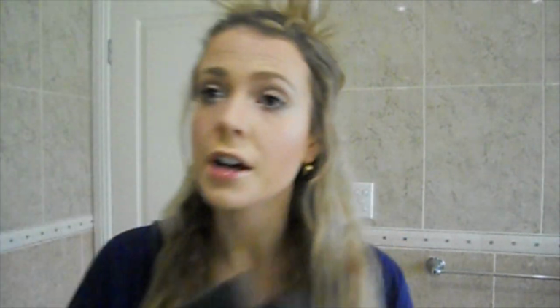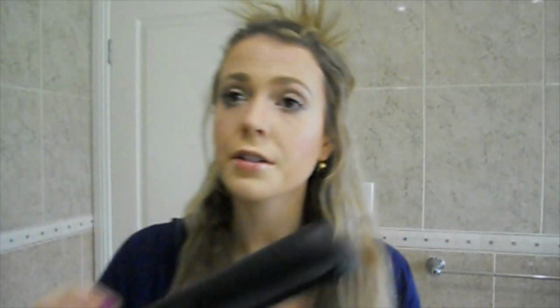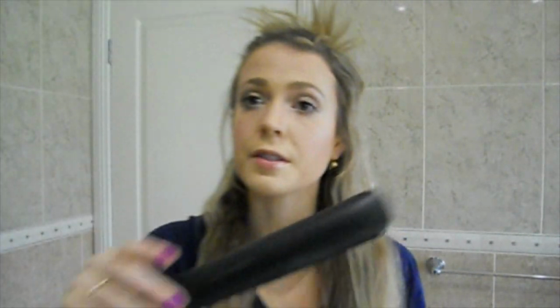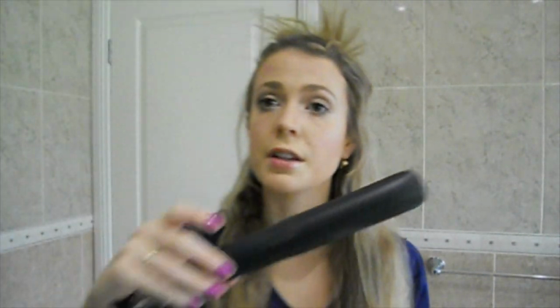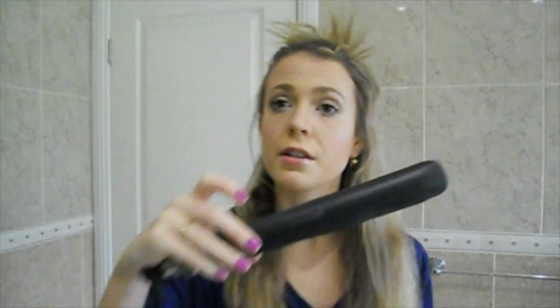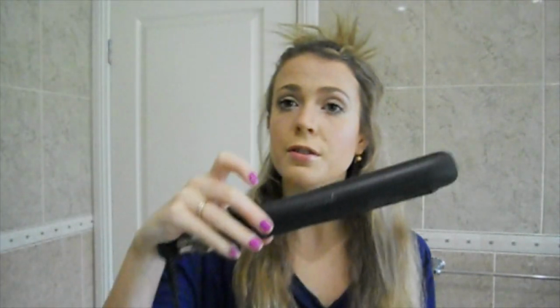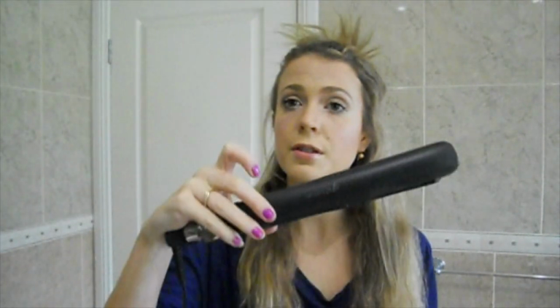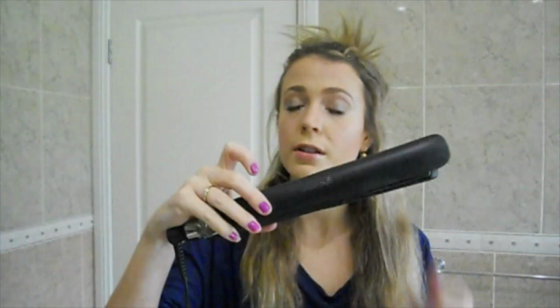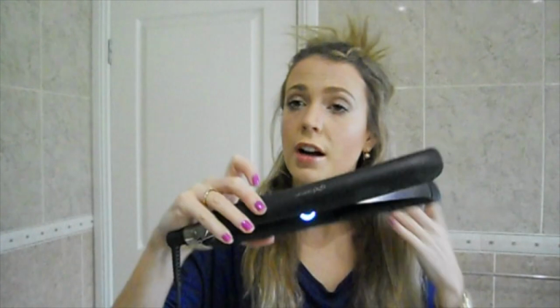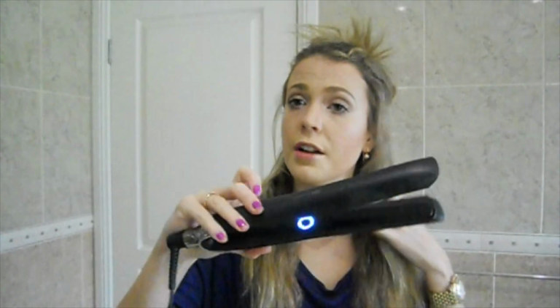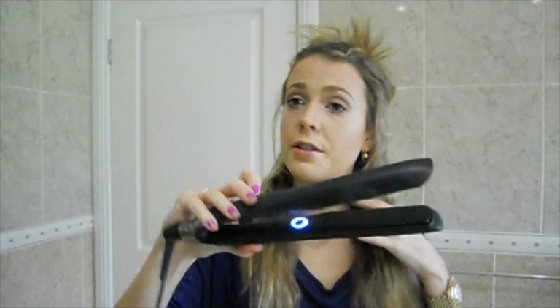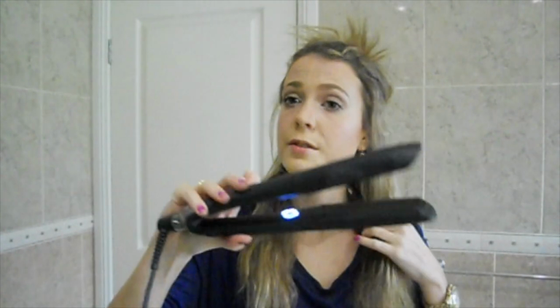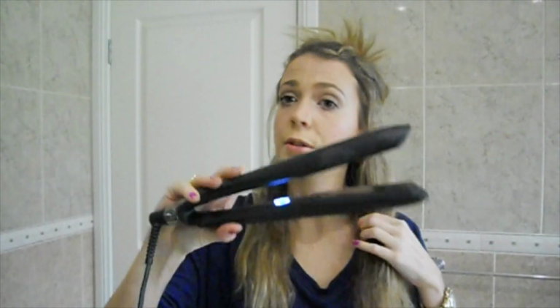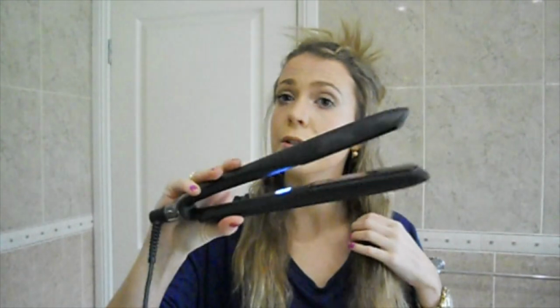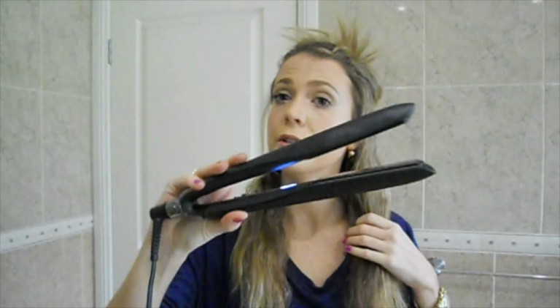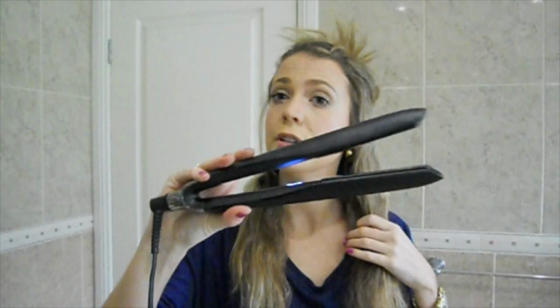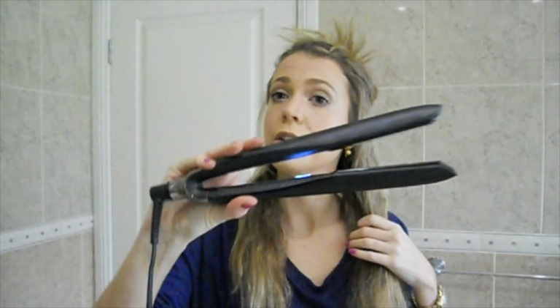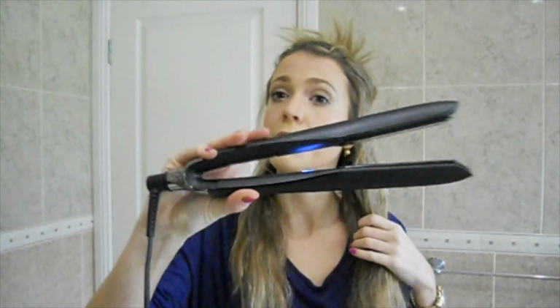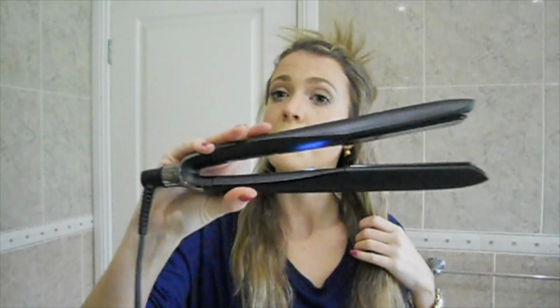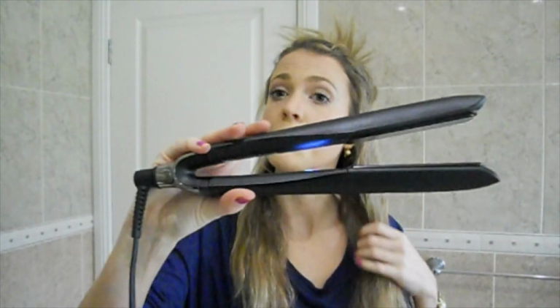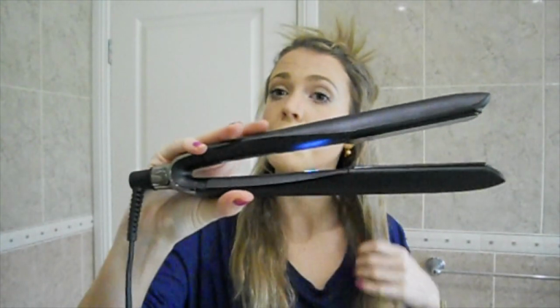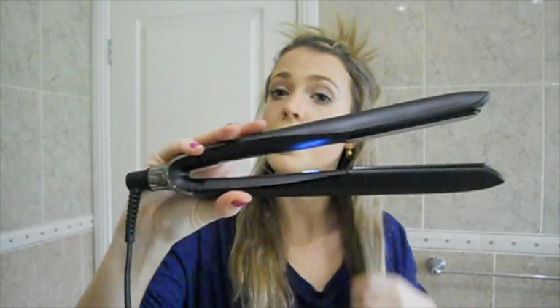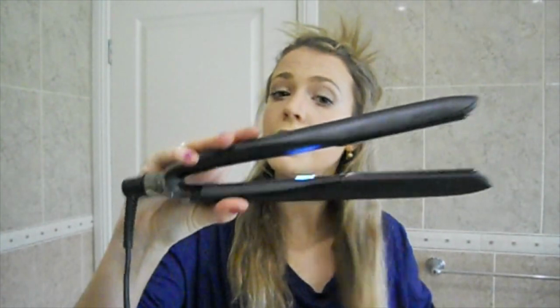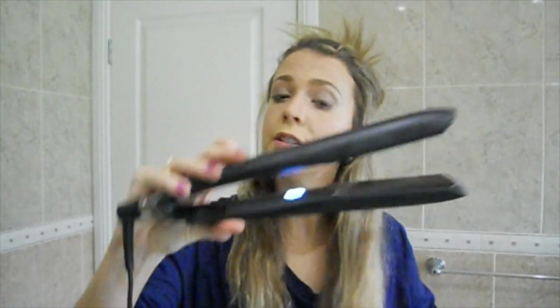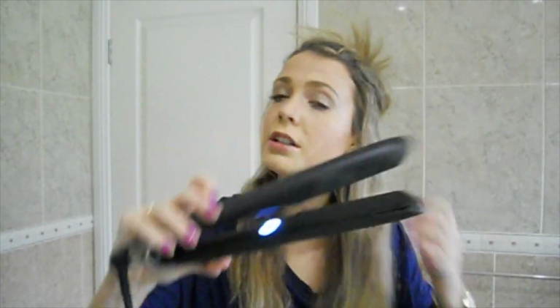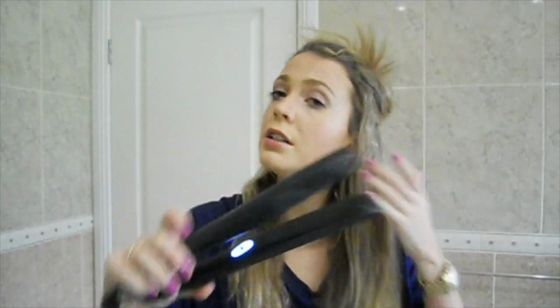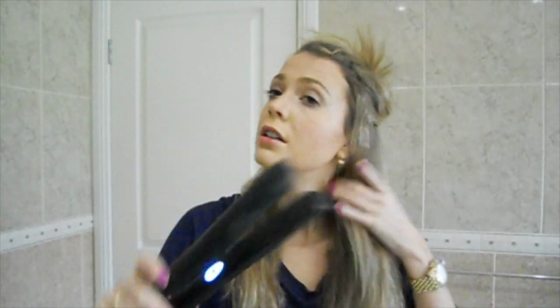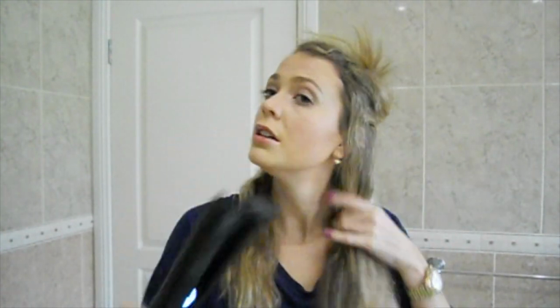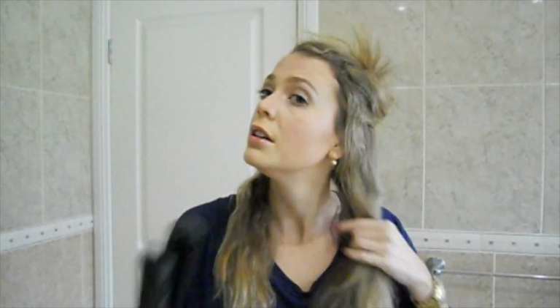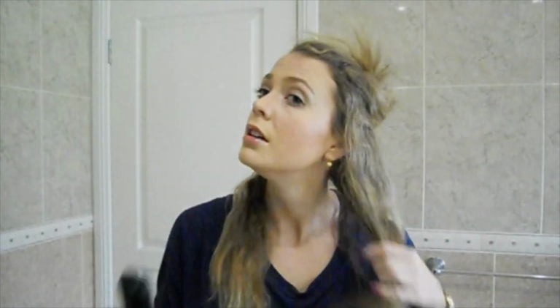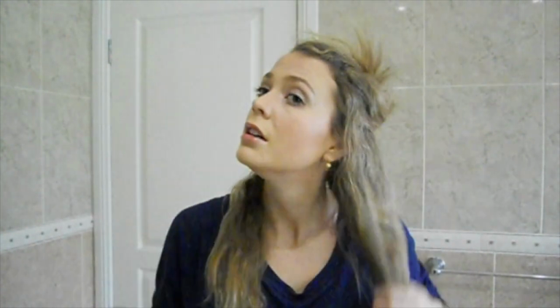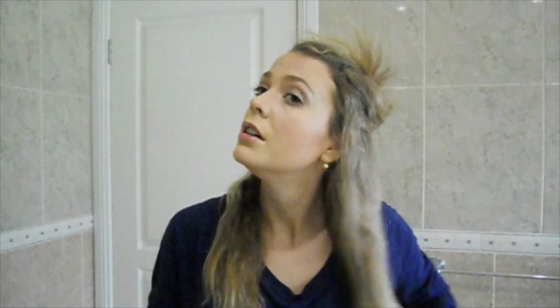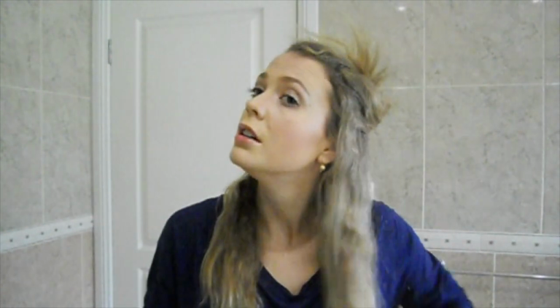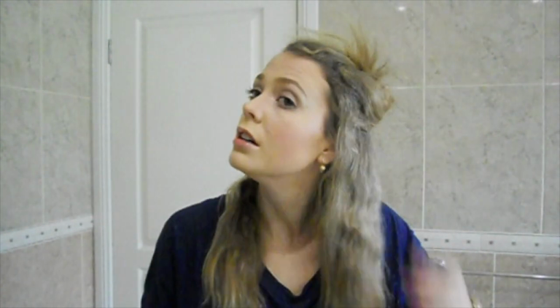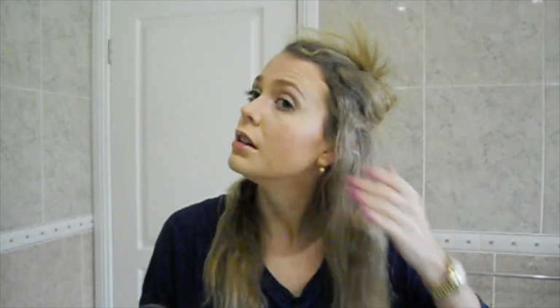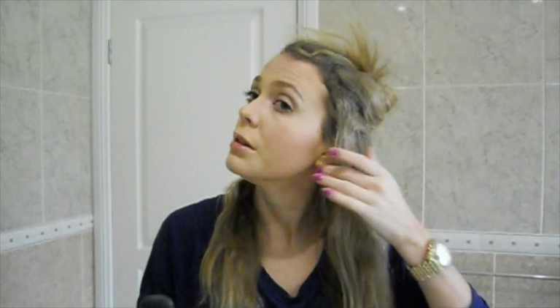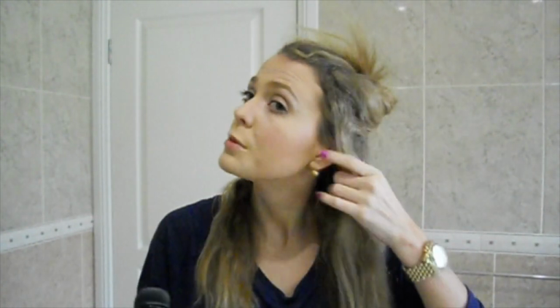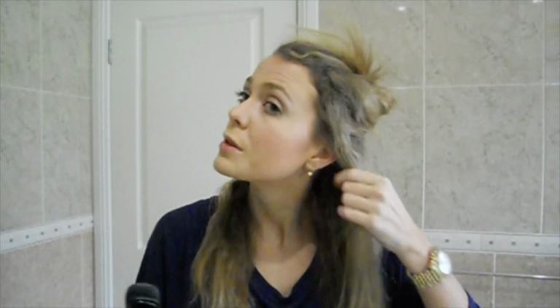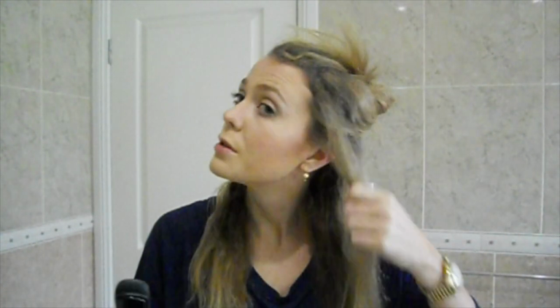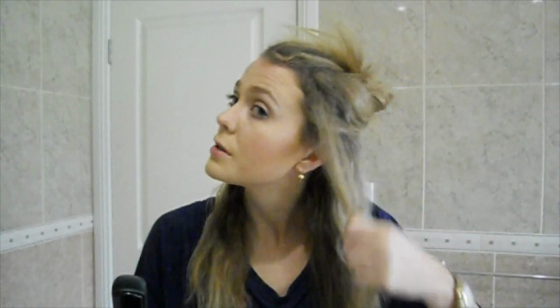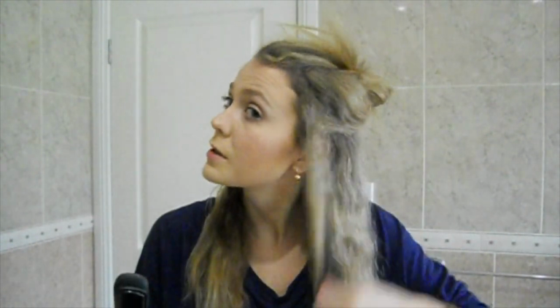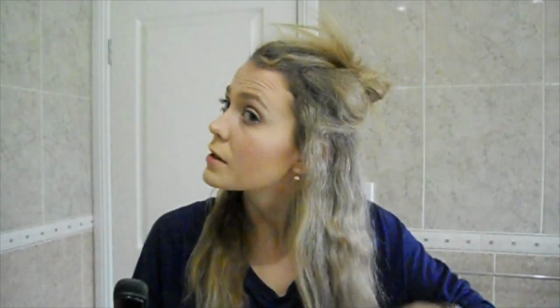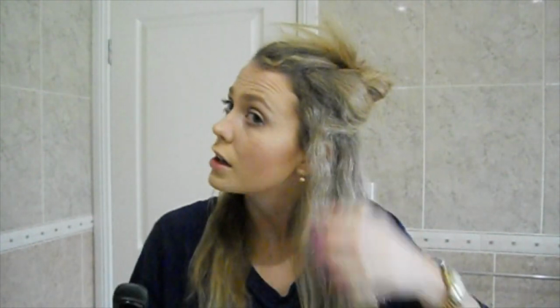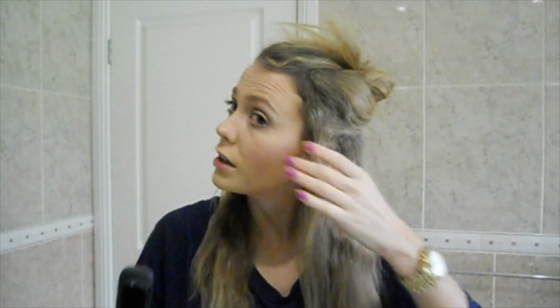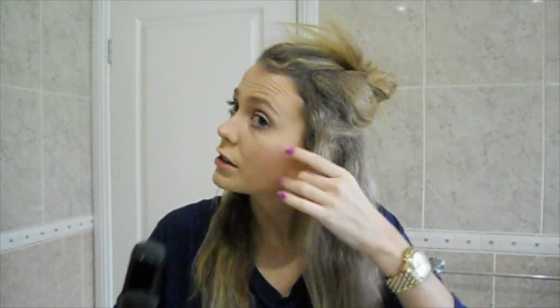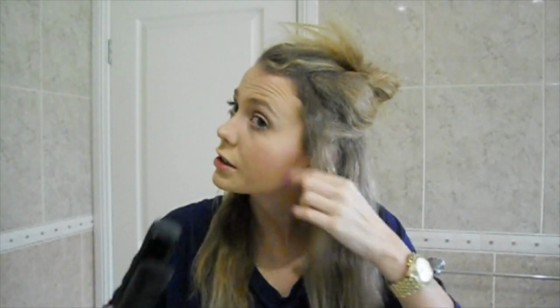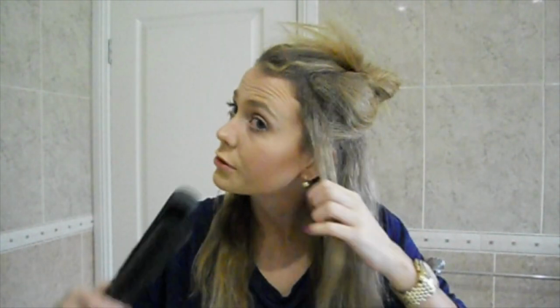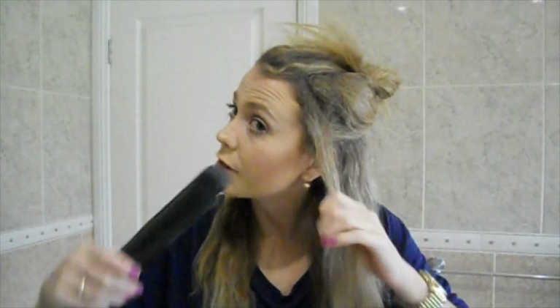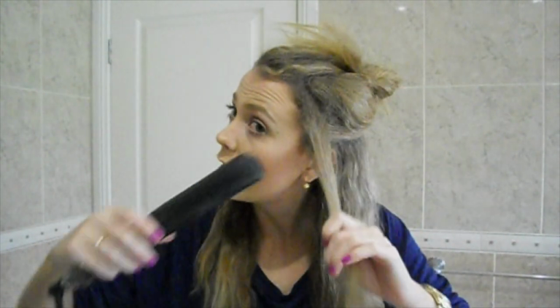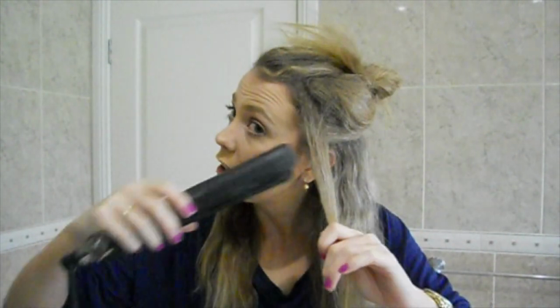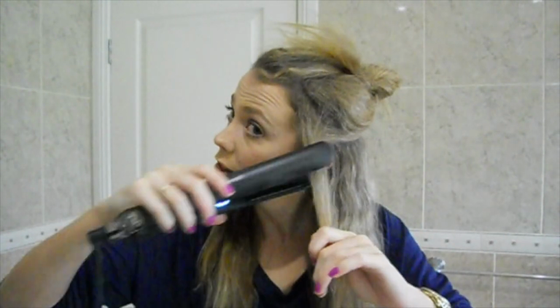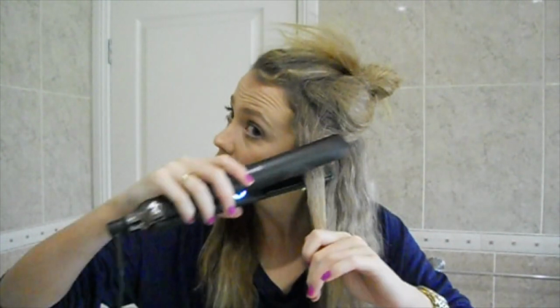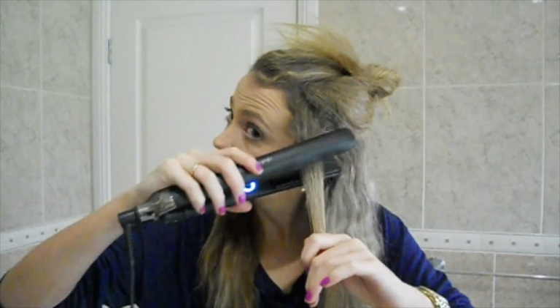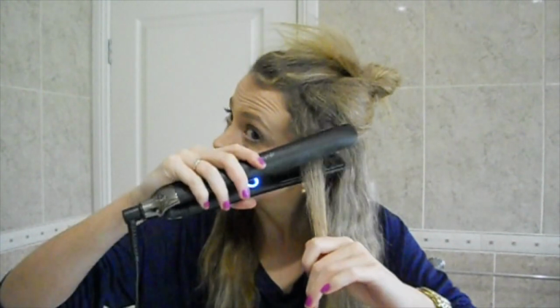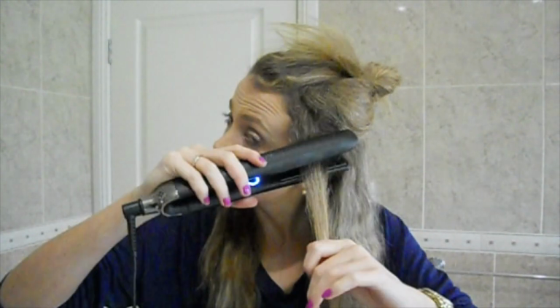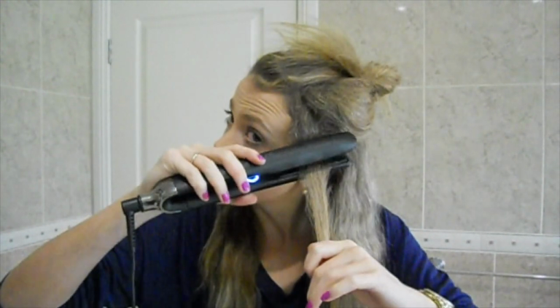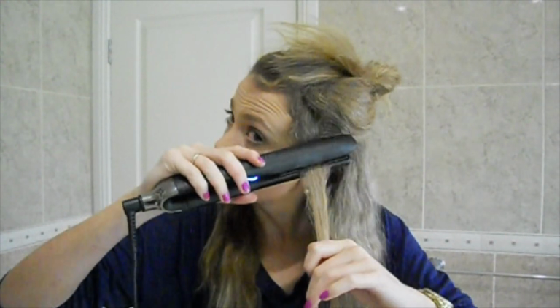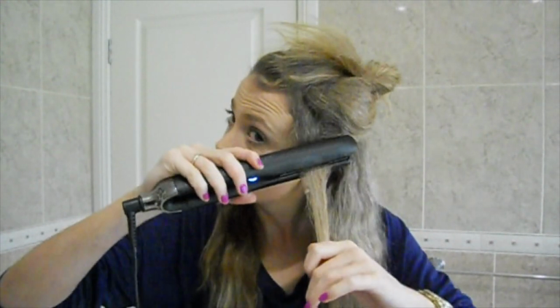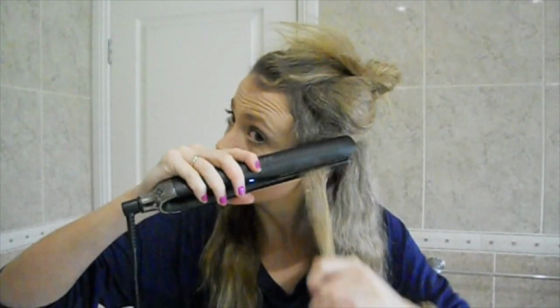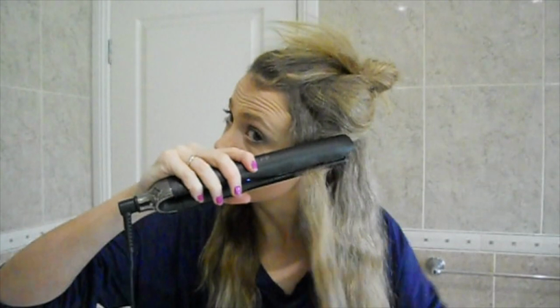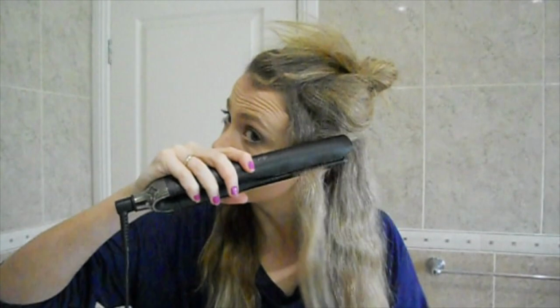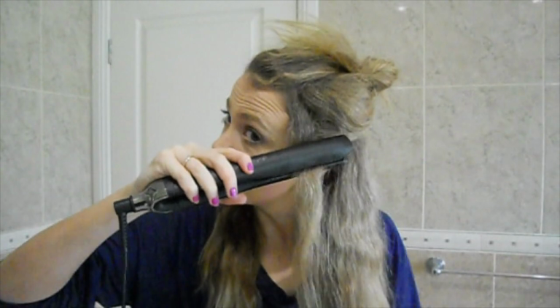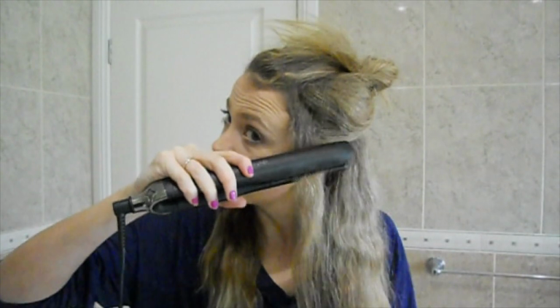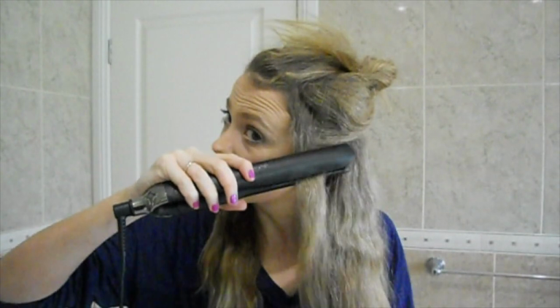Now you can see the light is on in the middle there, so let's start right close to your root.